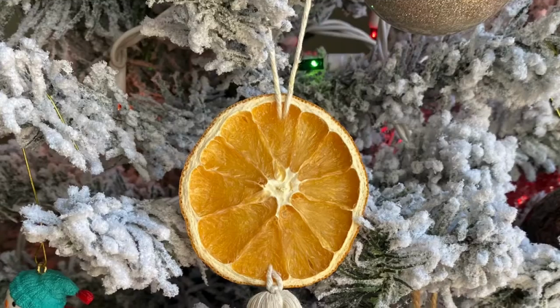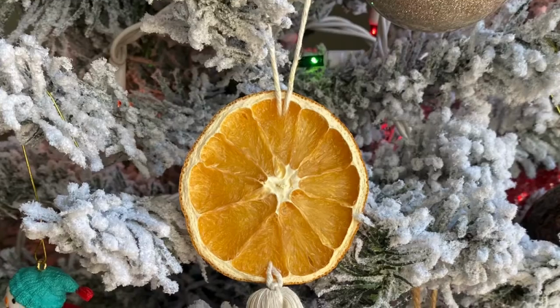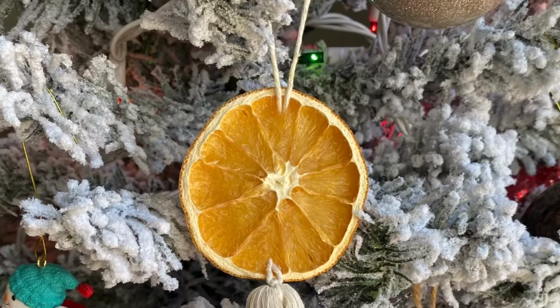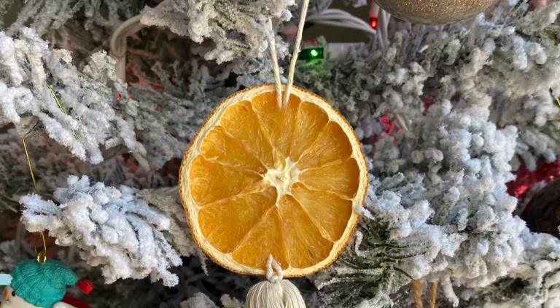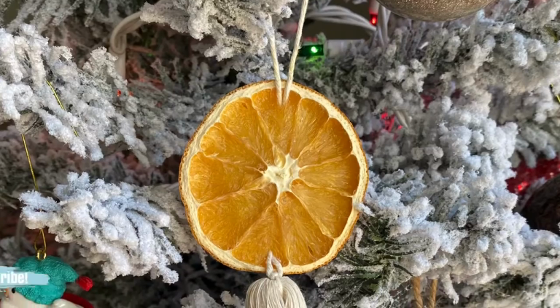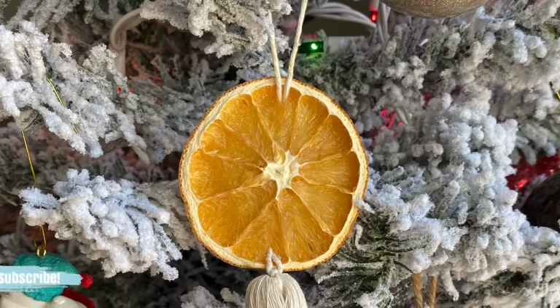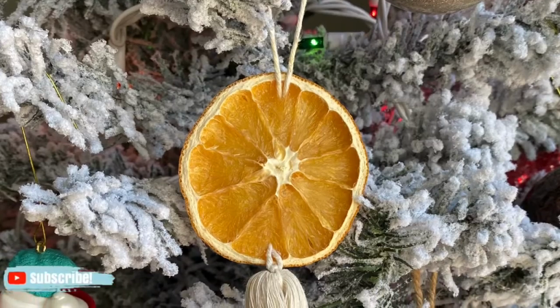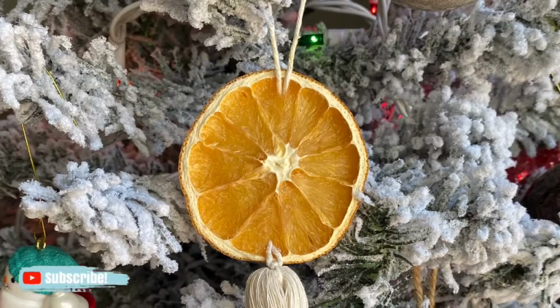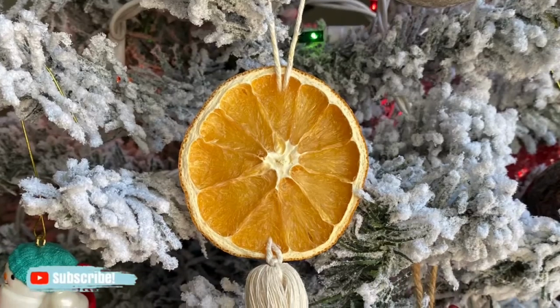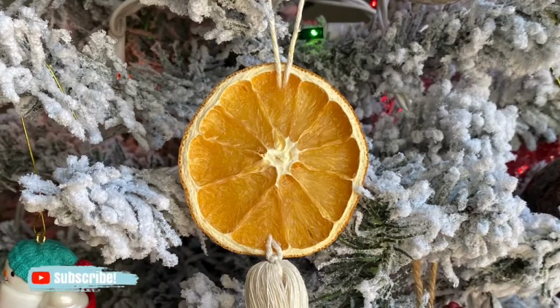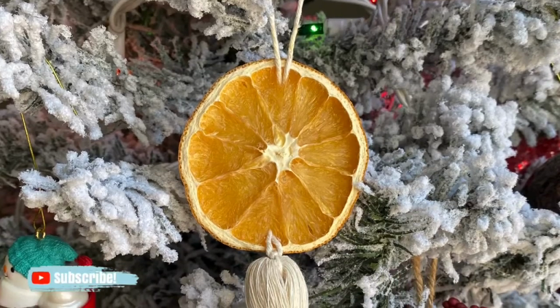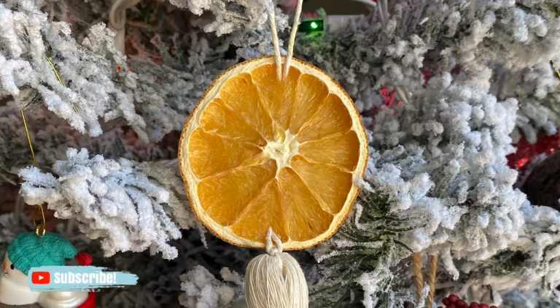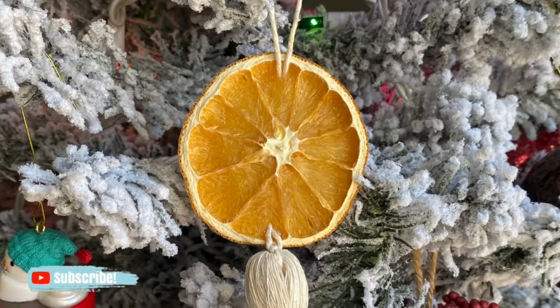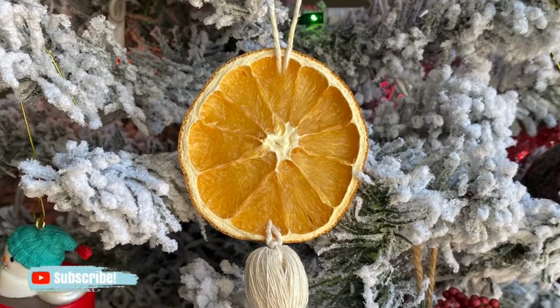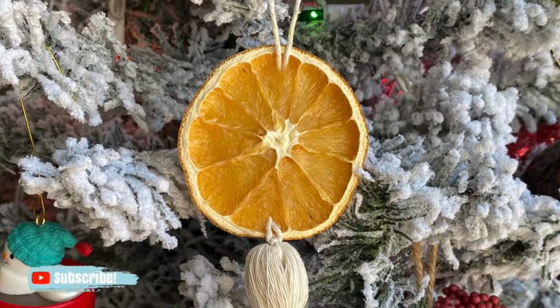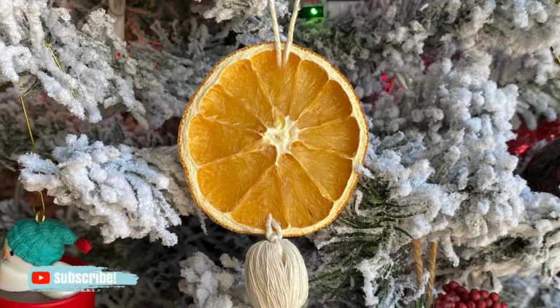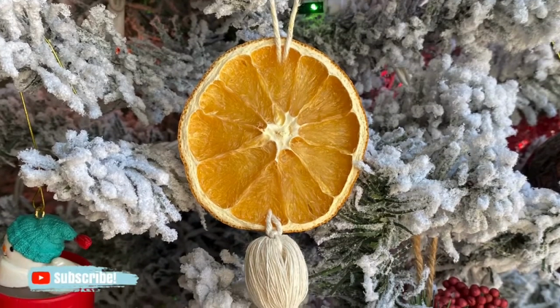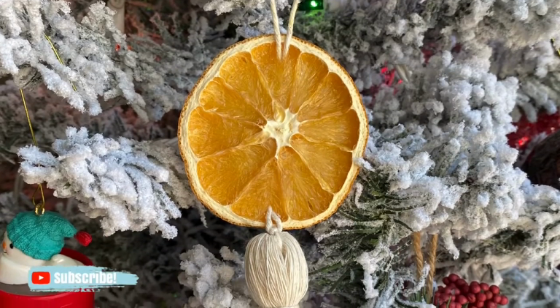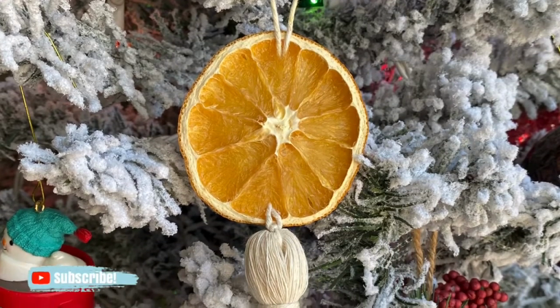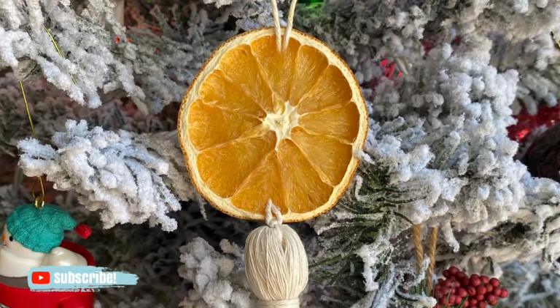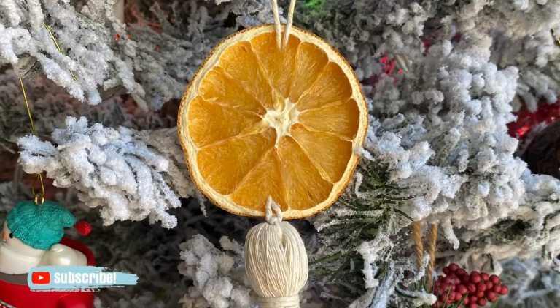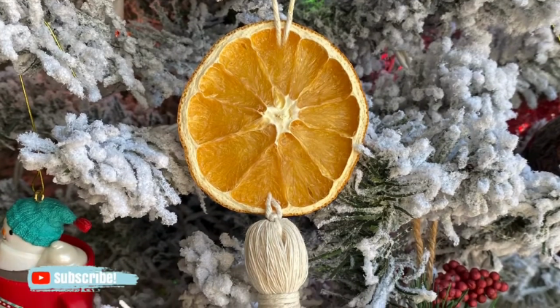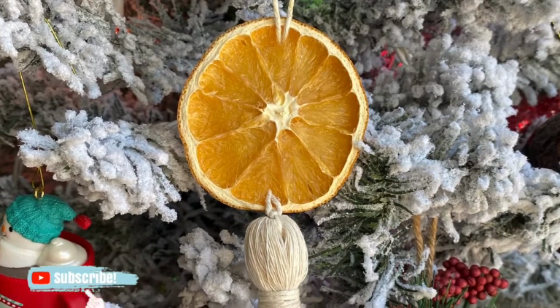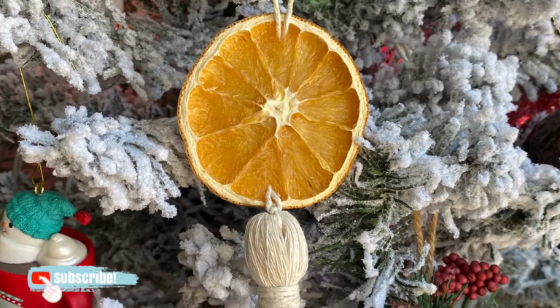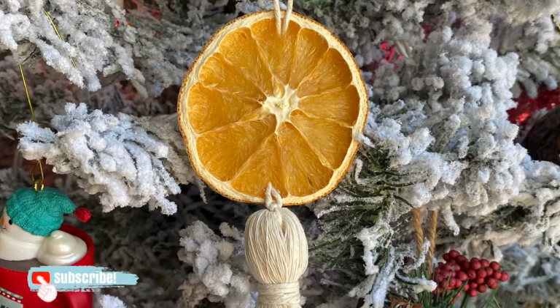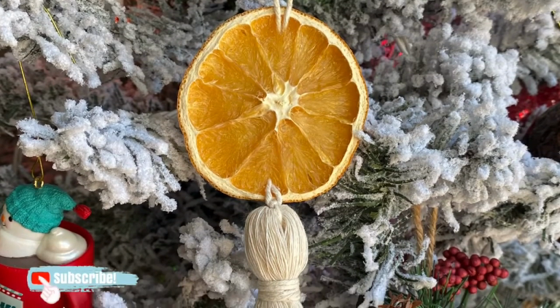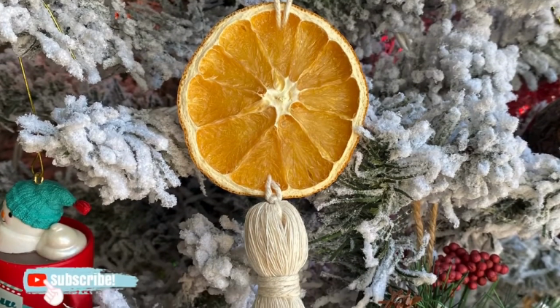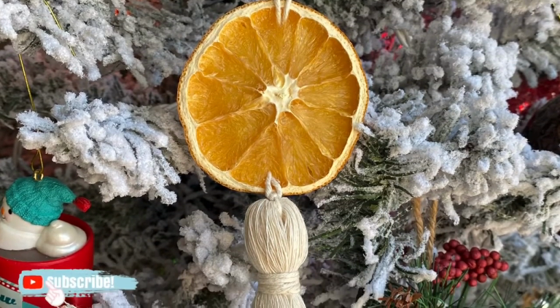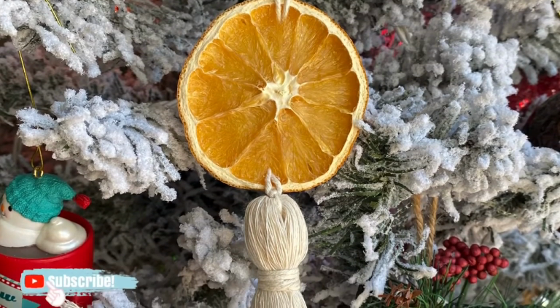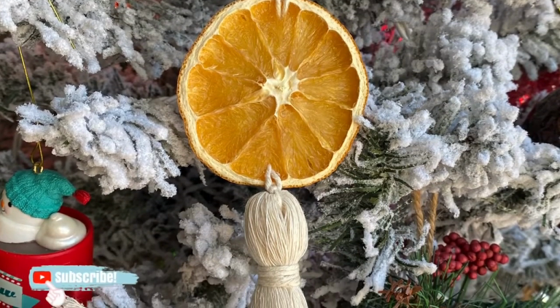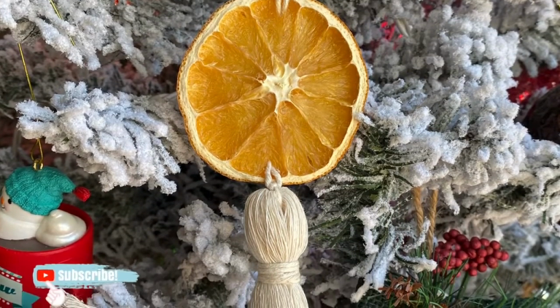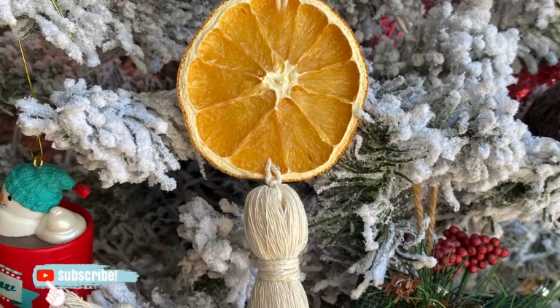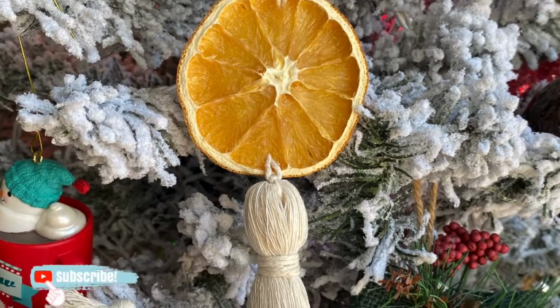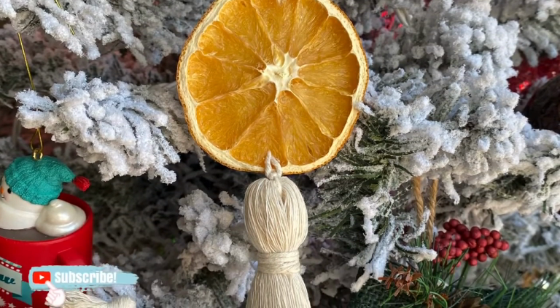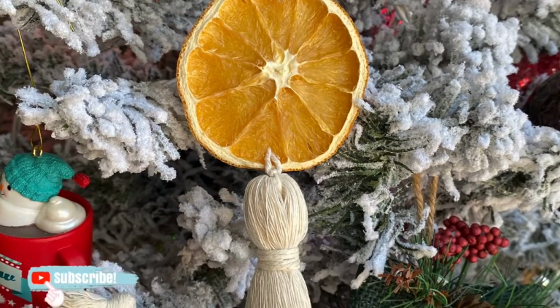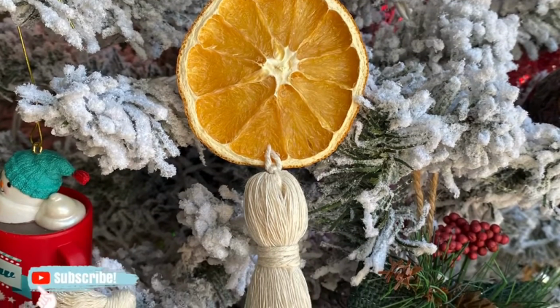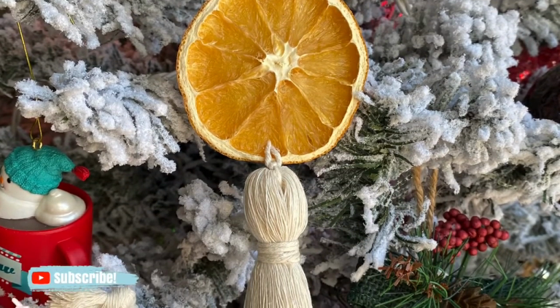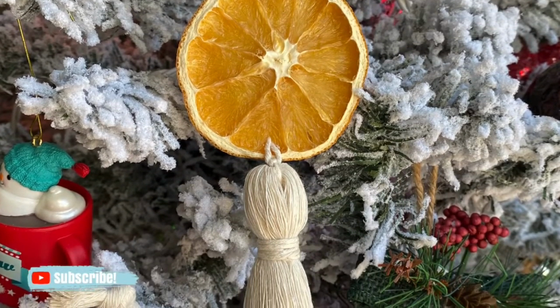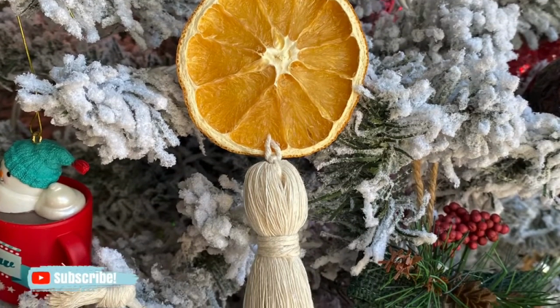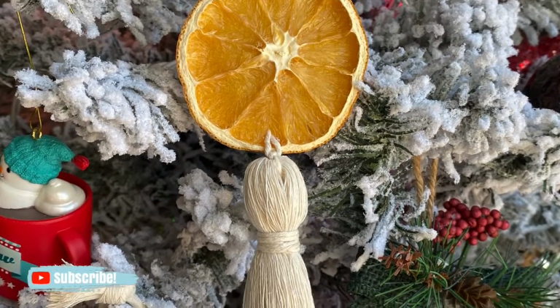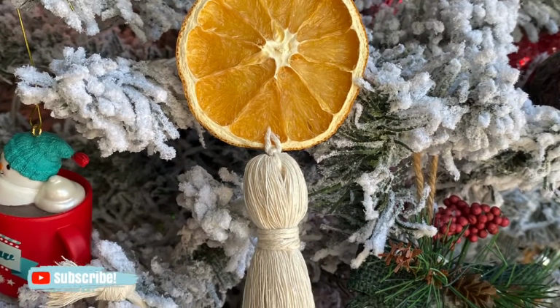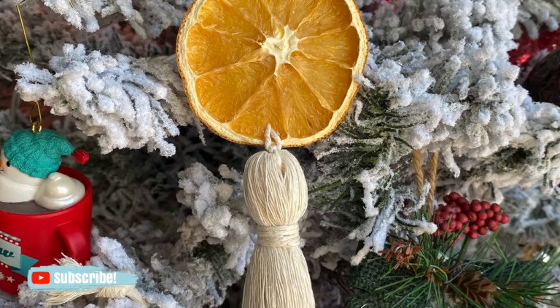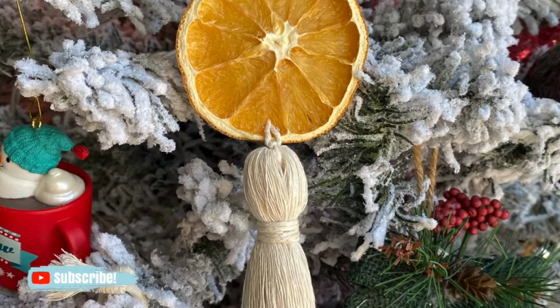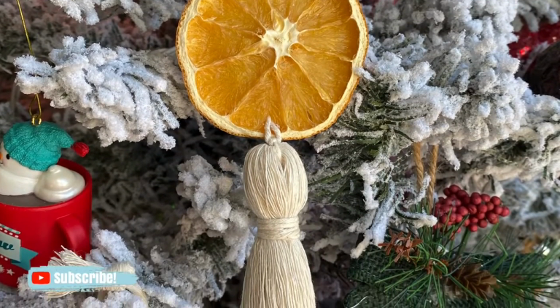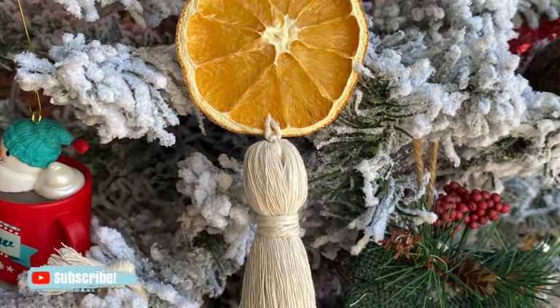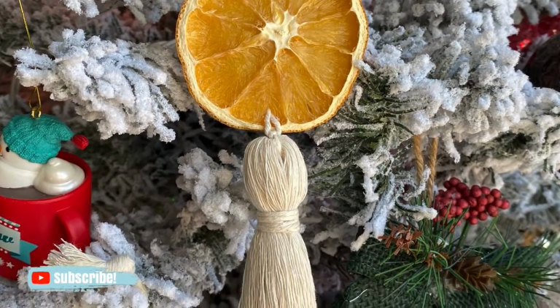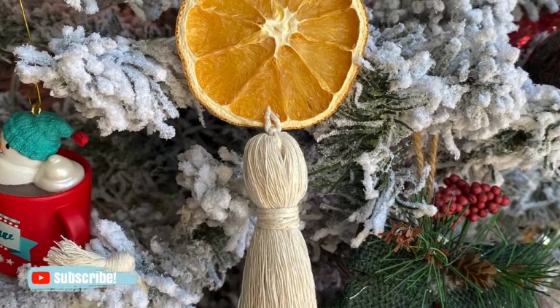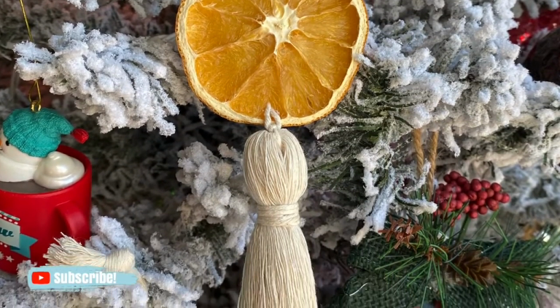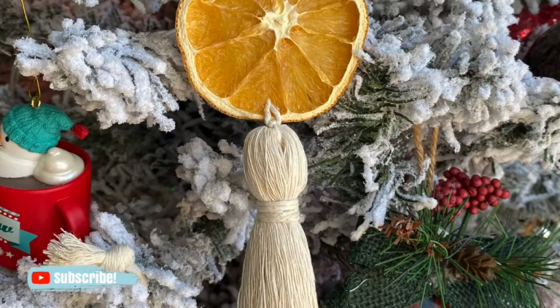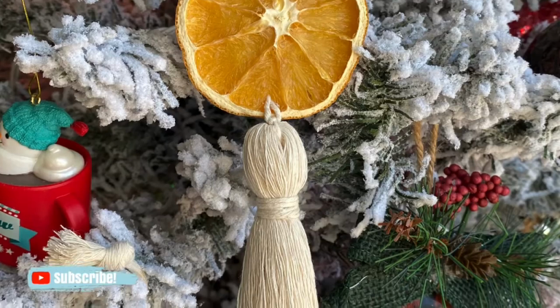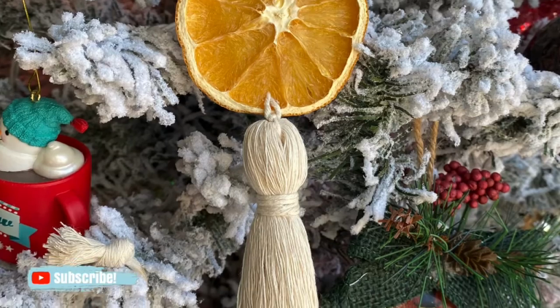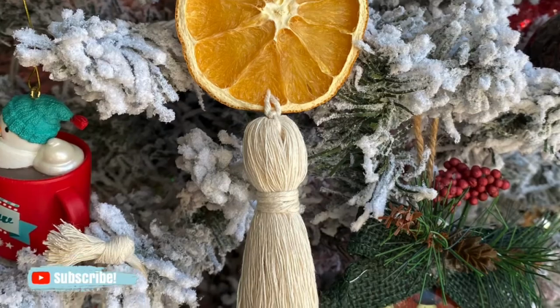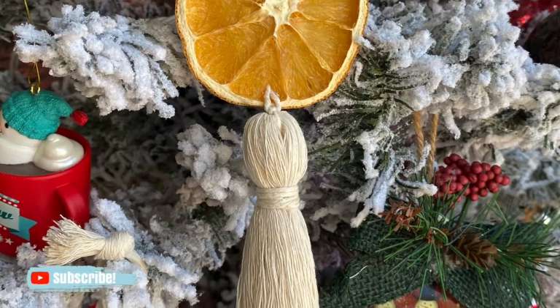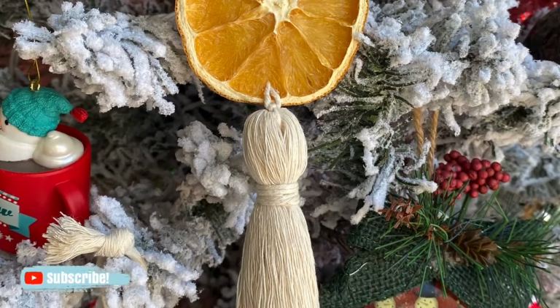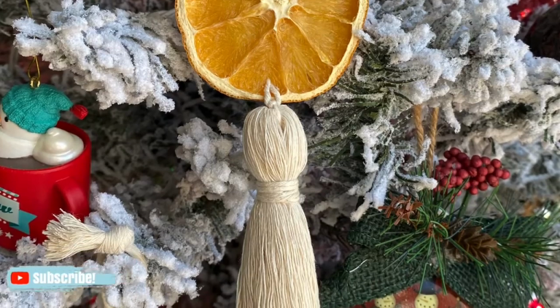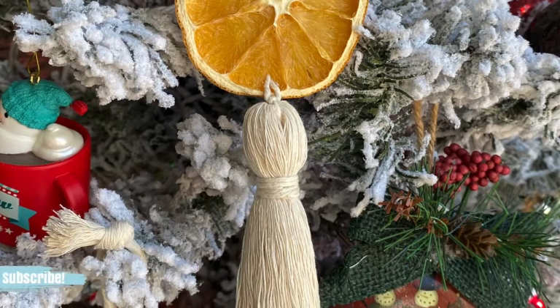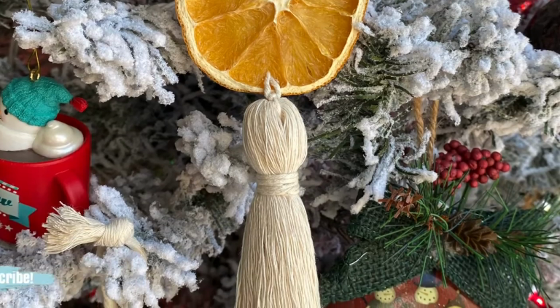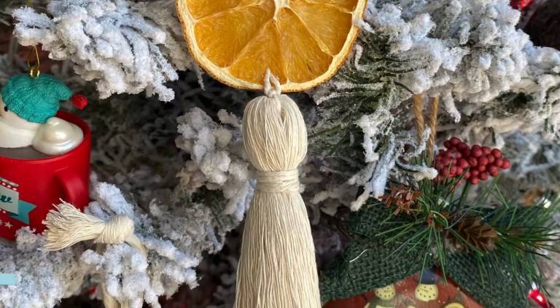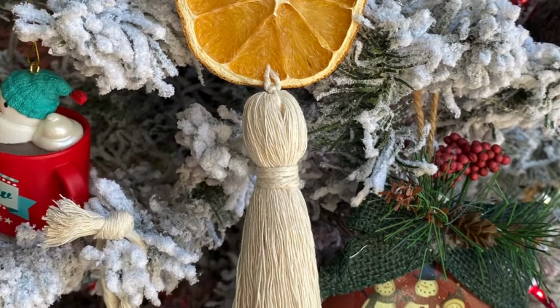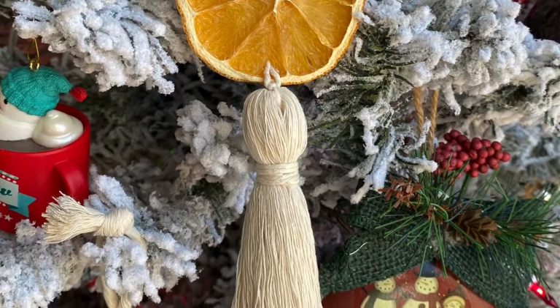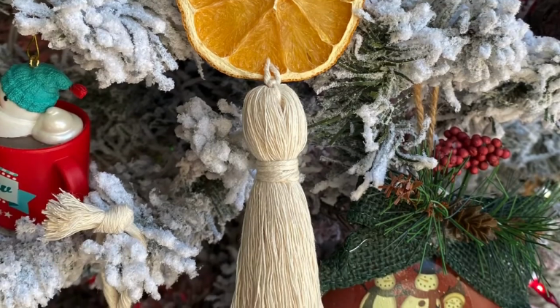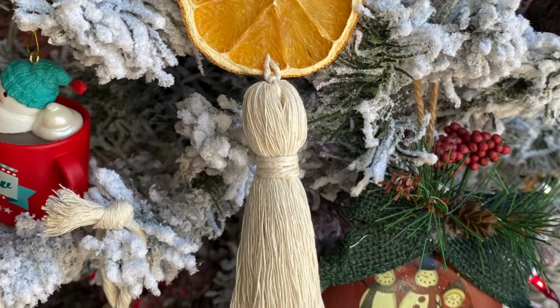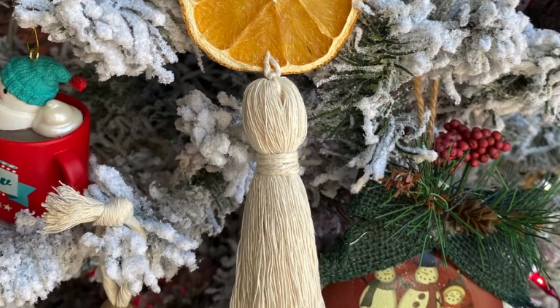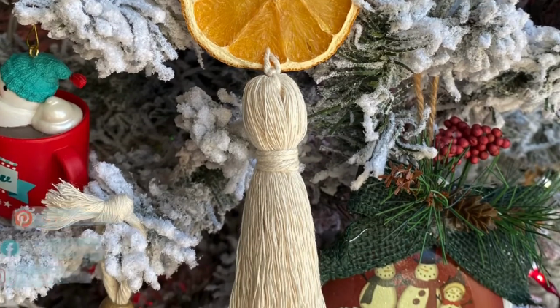Hey guys, it's me Crystal from Marching North and today I'm gonna show you how to make a macrame ornament with dried orange slices.